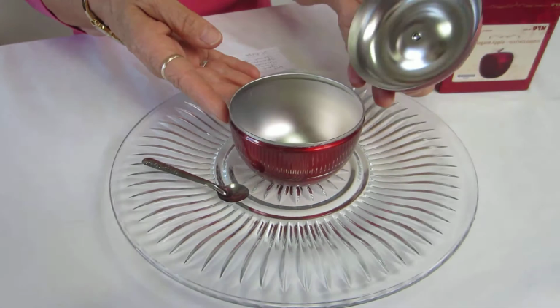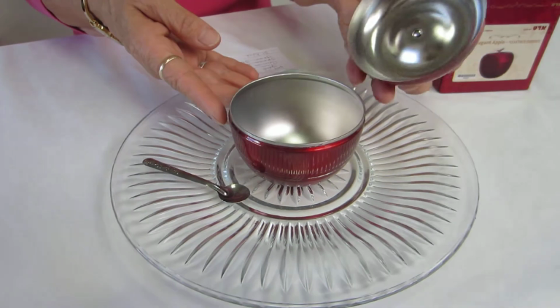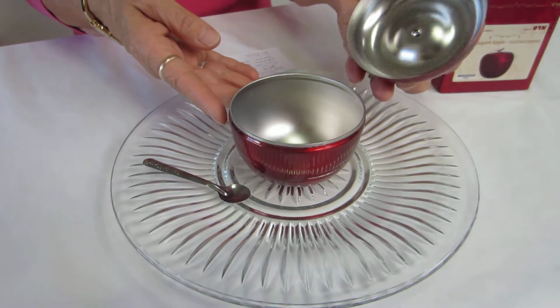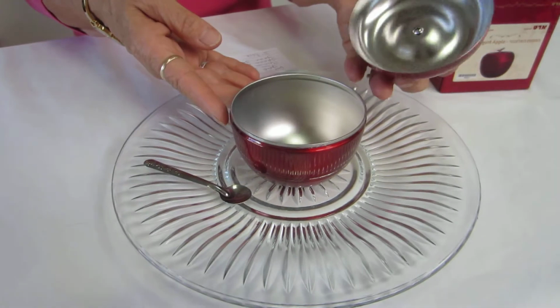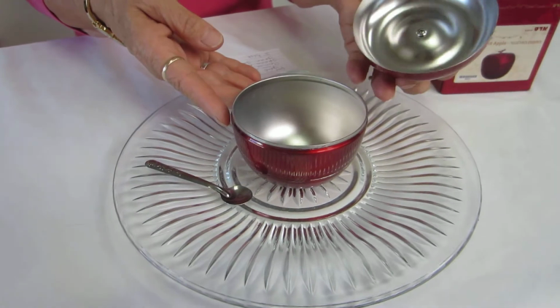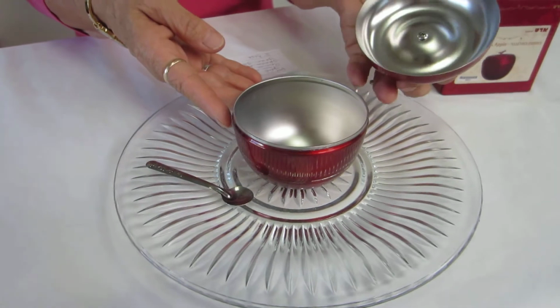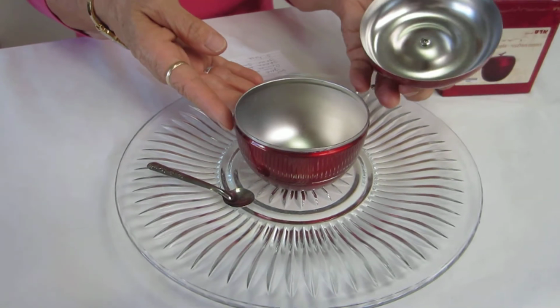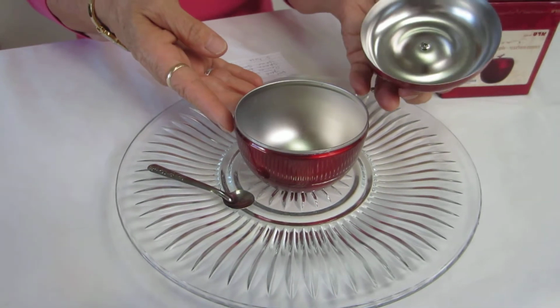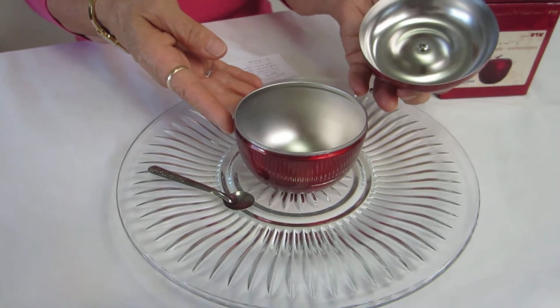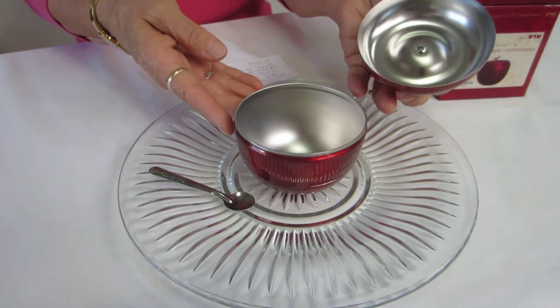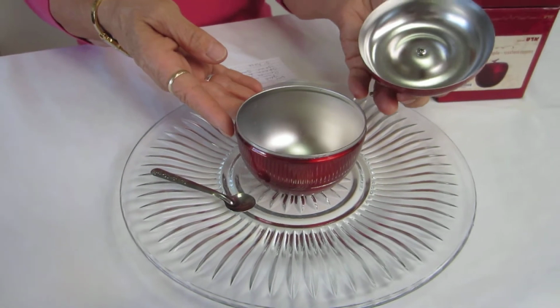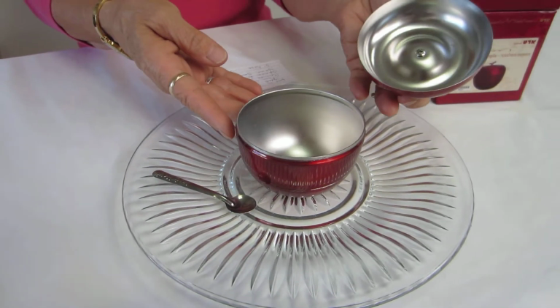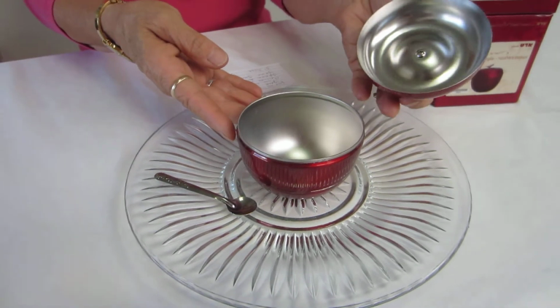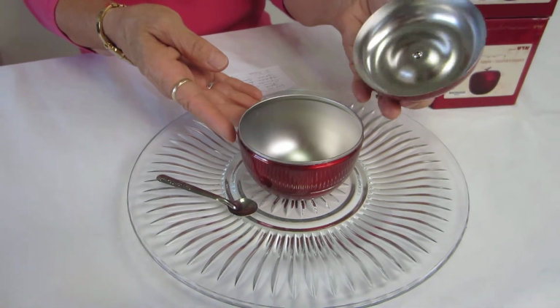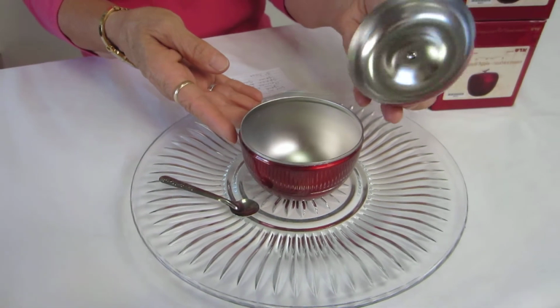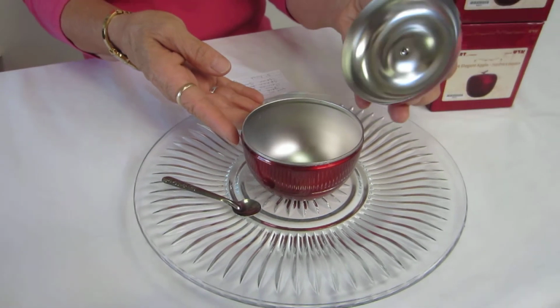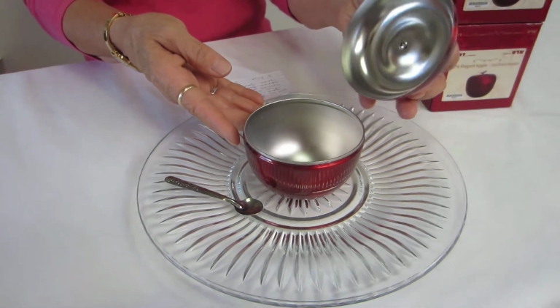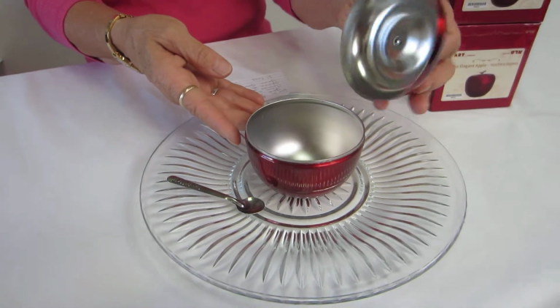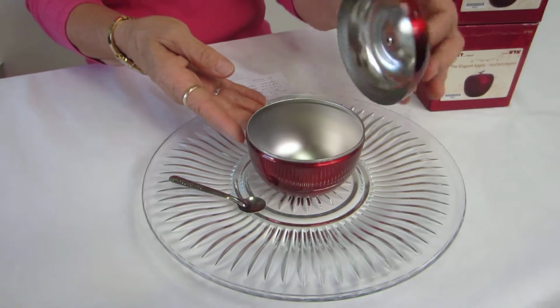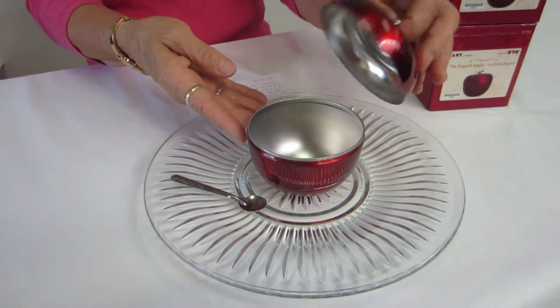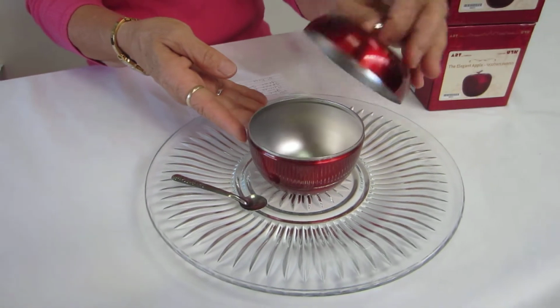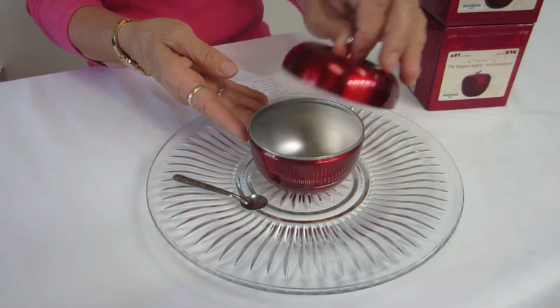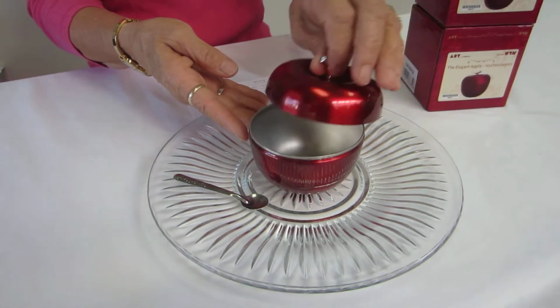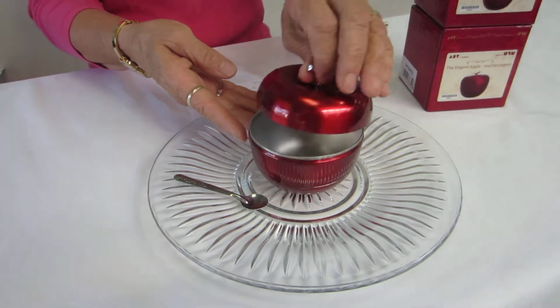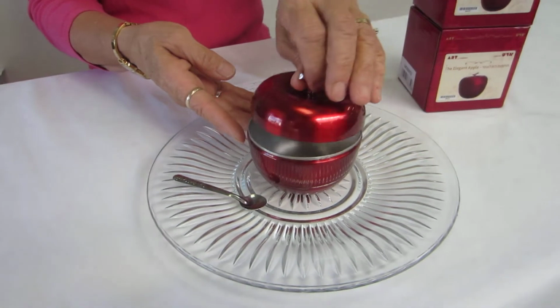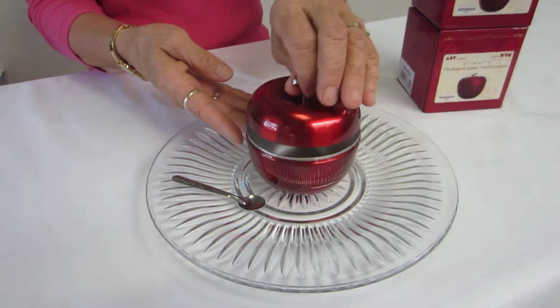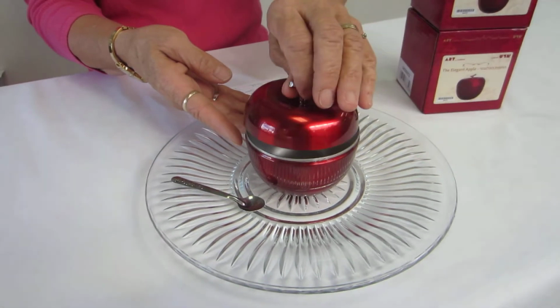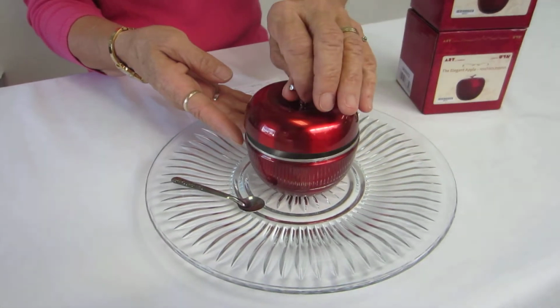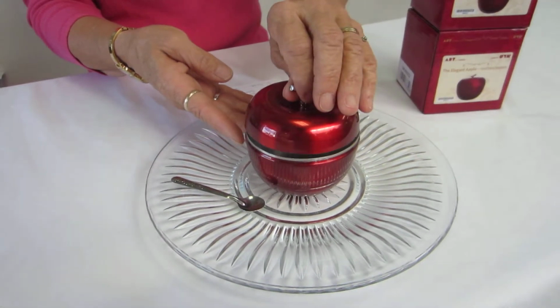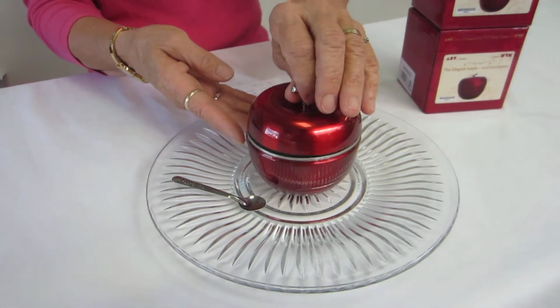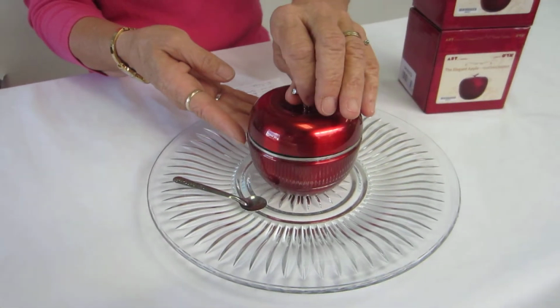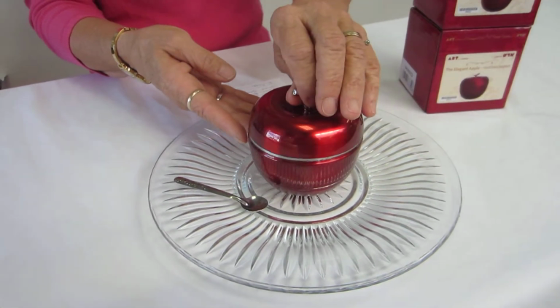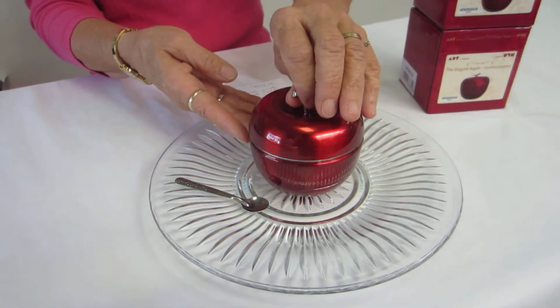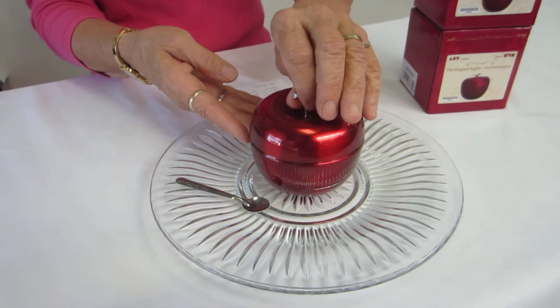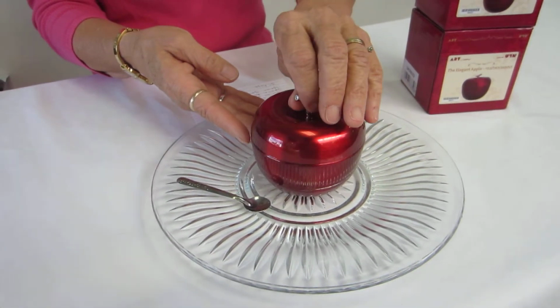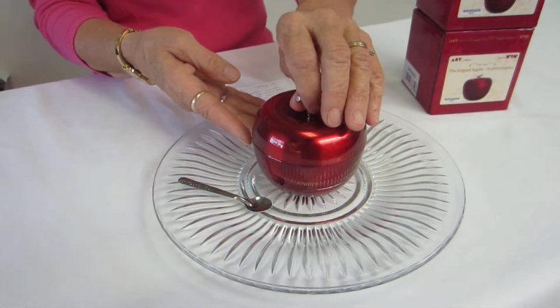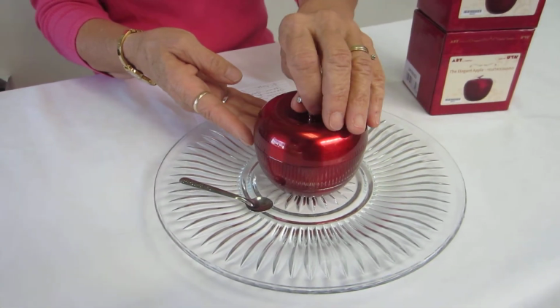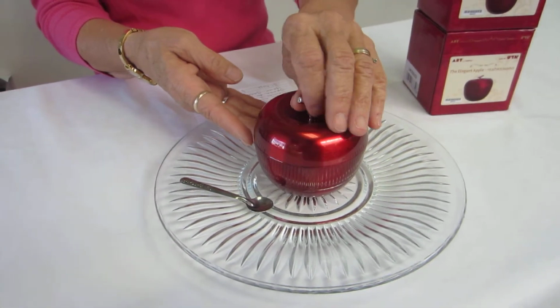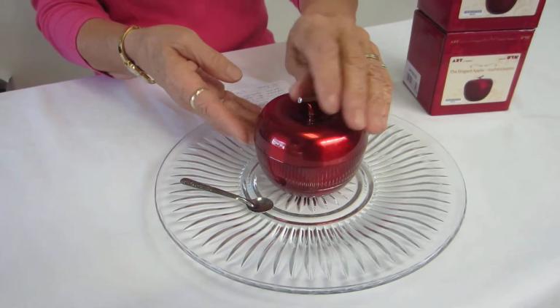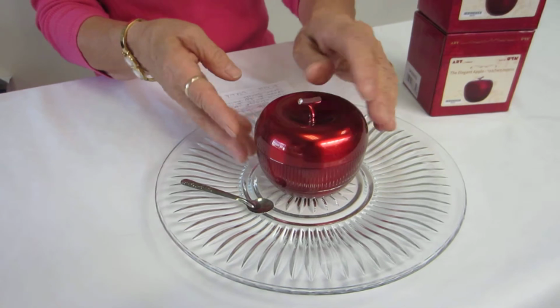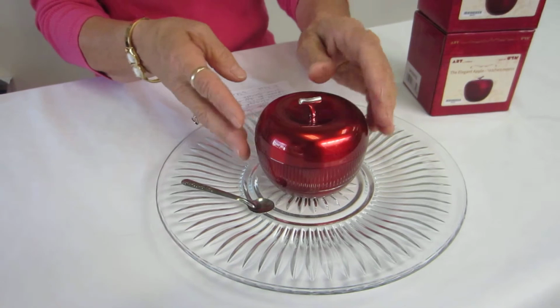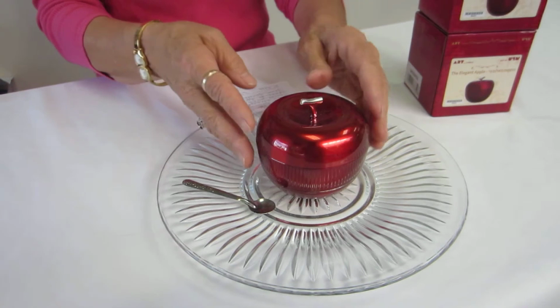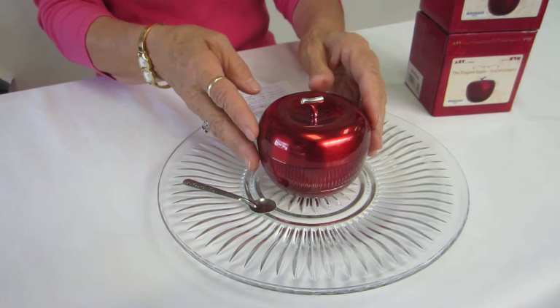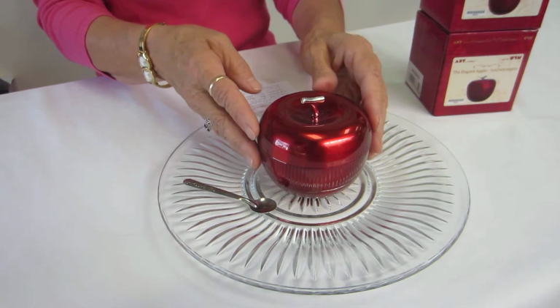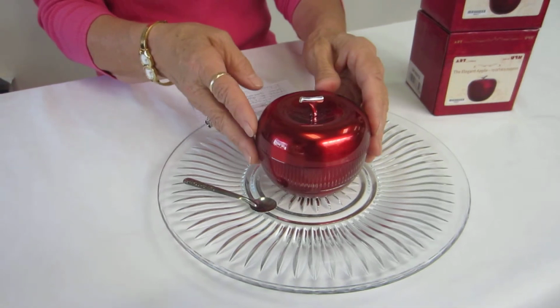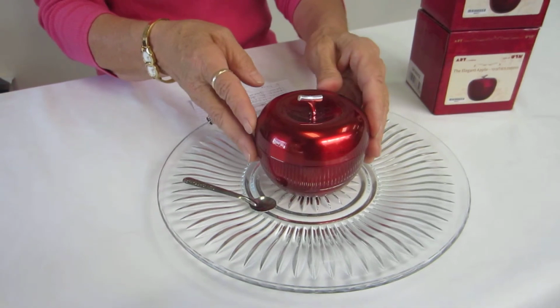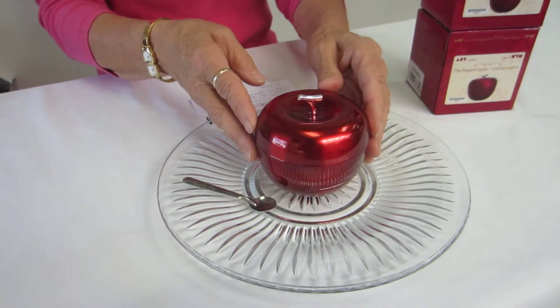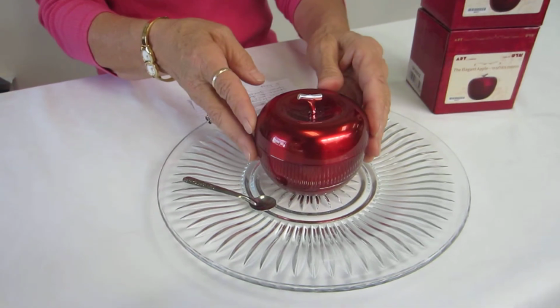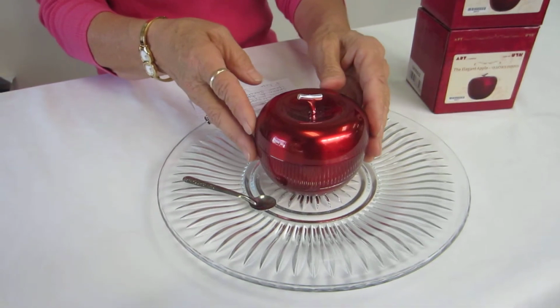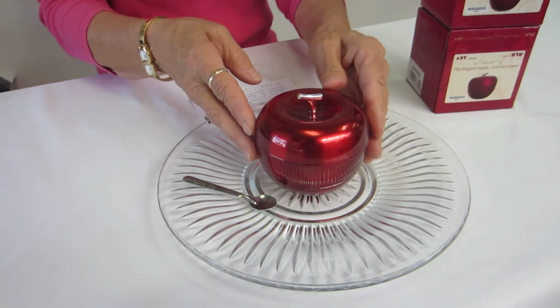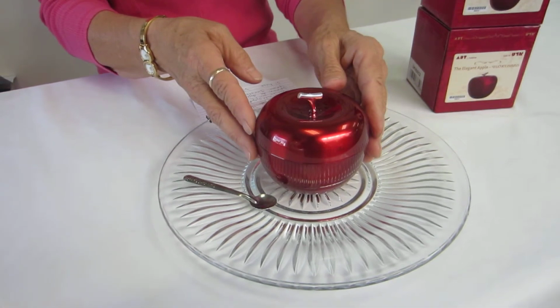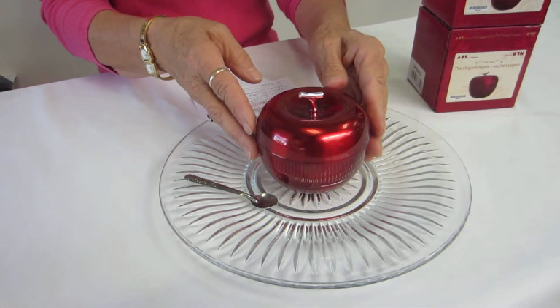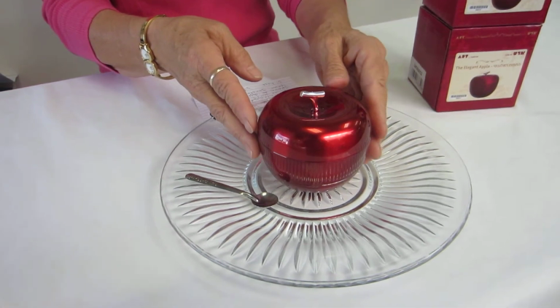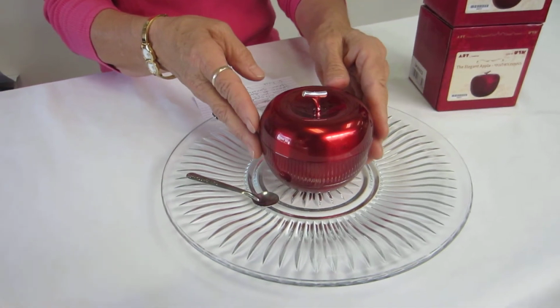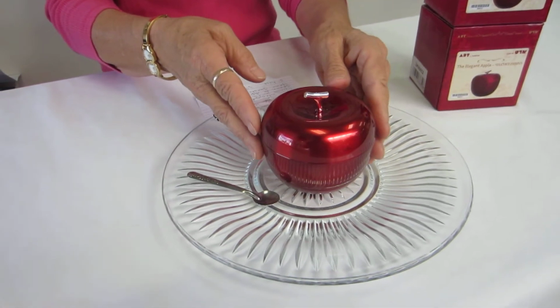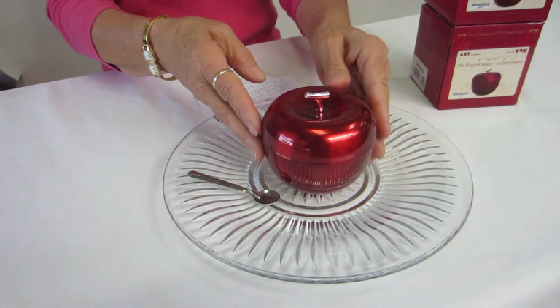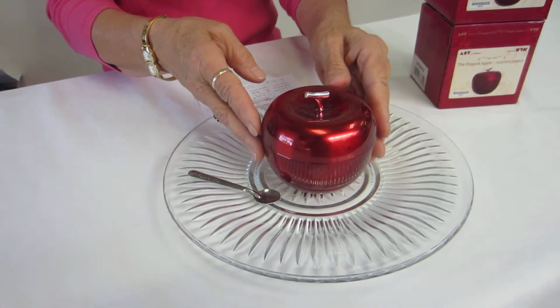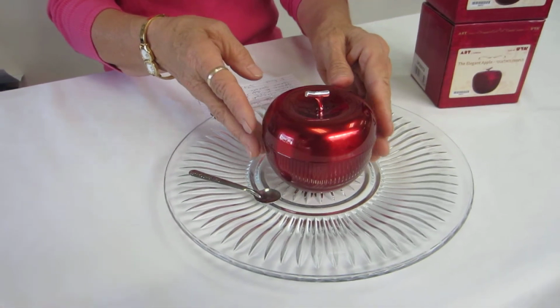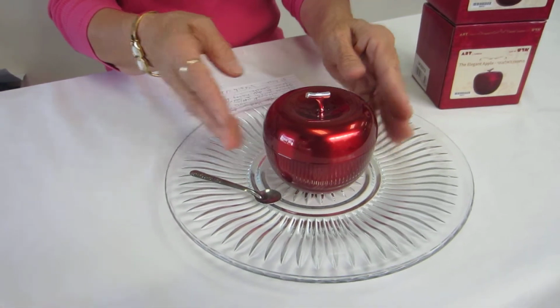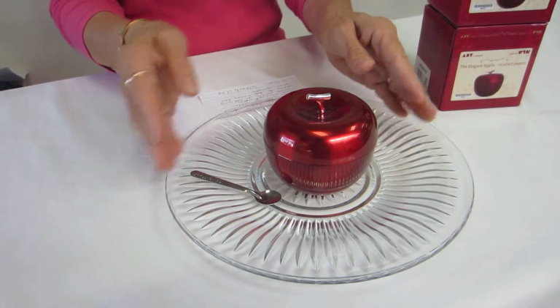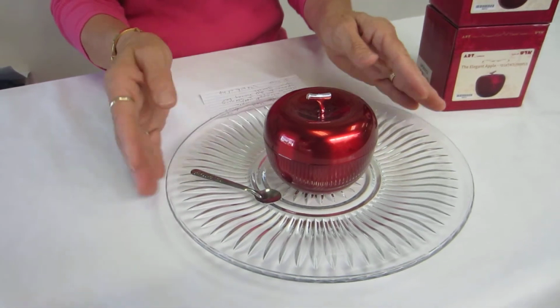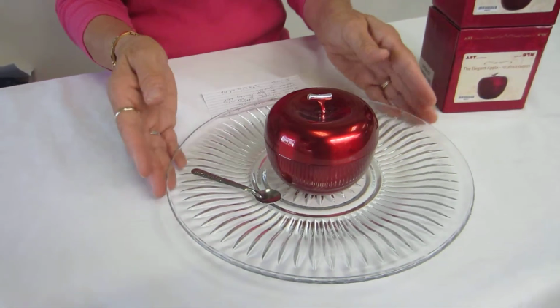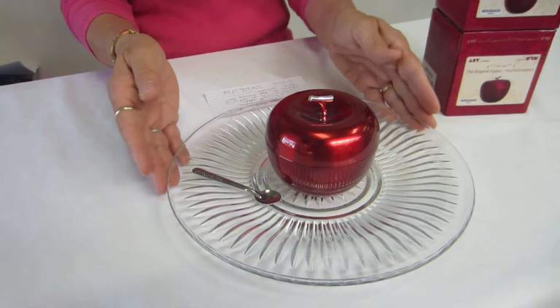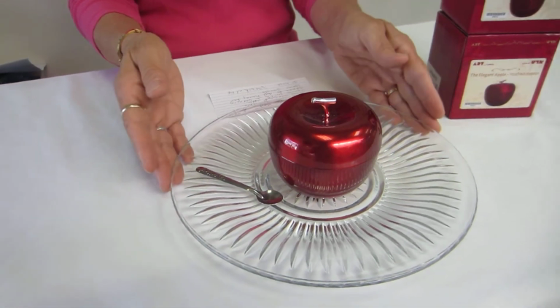It's 3¼ inches wide. This is an aluminum apple — a perfect honey dish for your table.